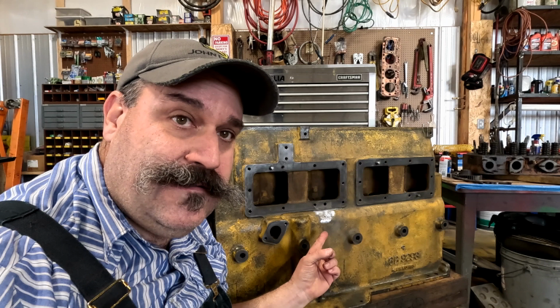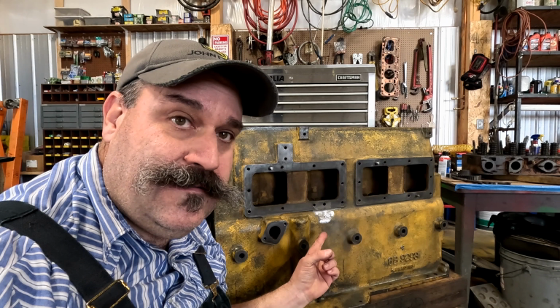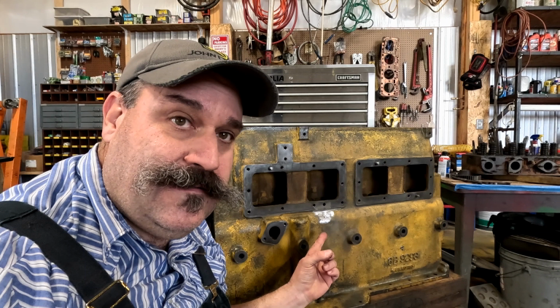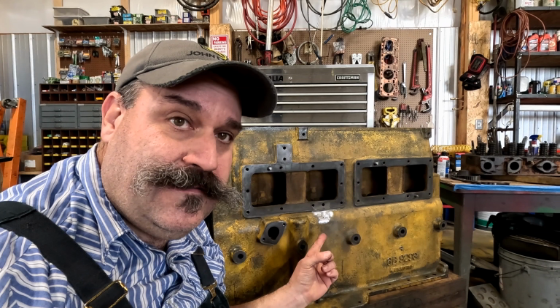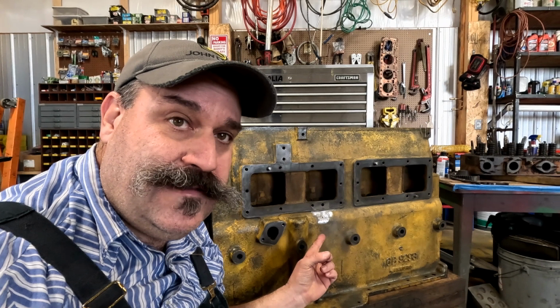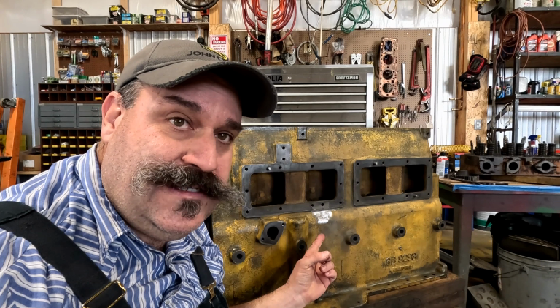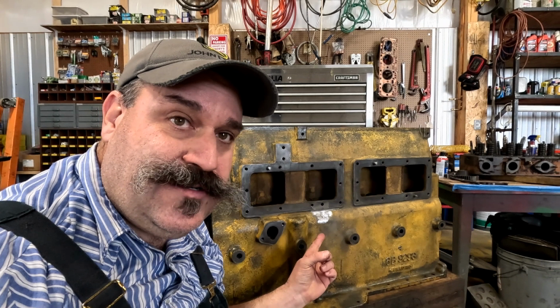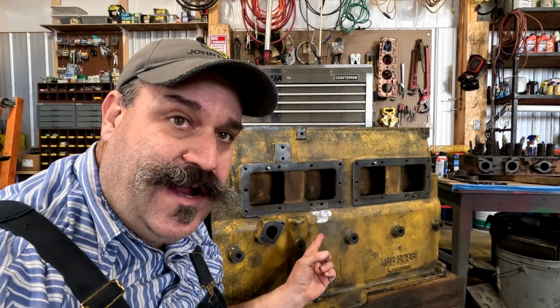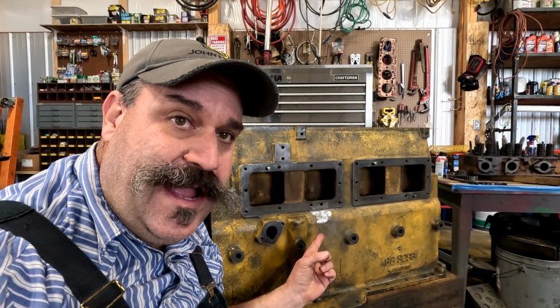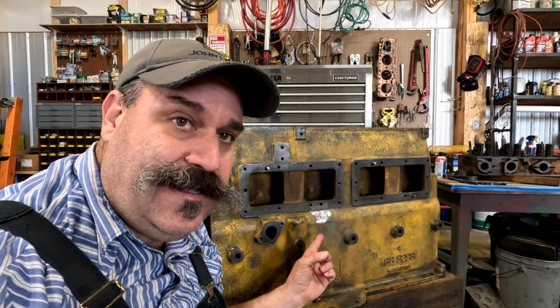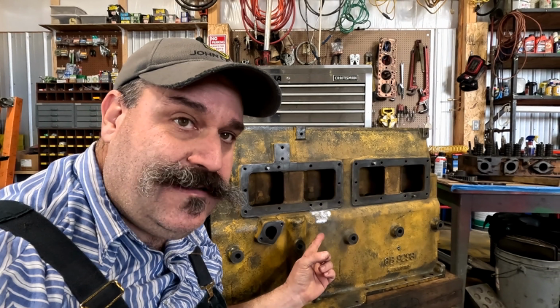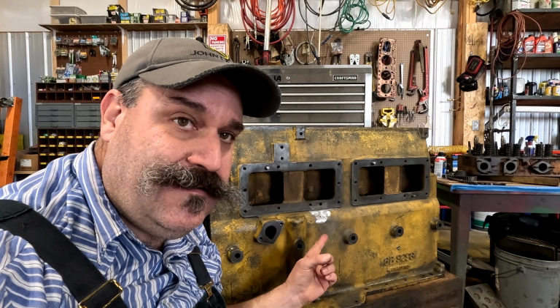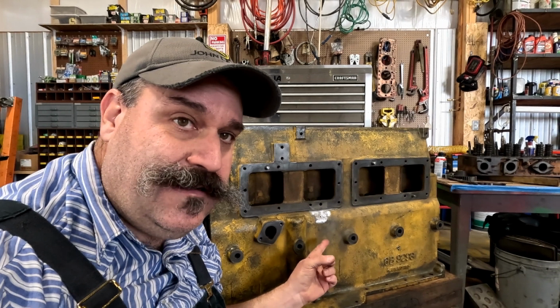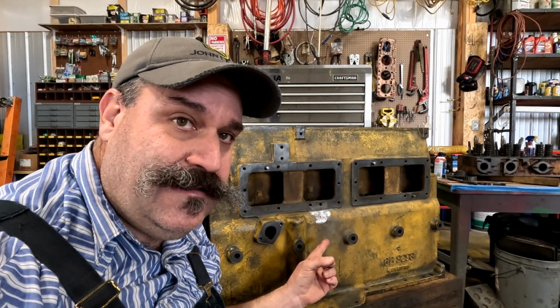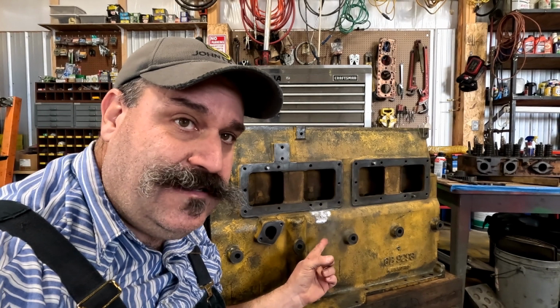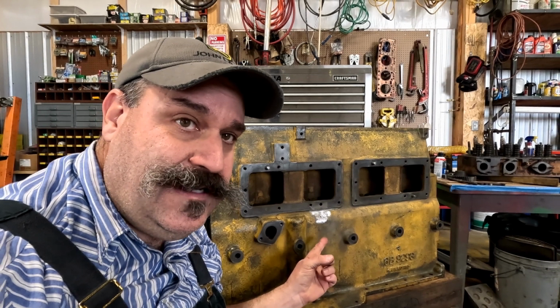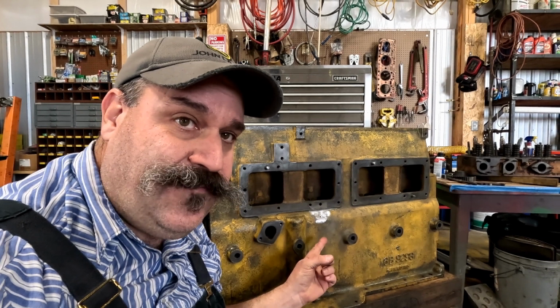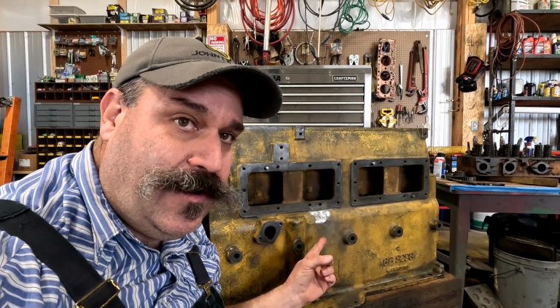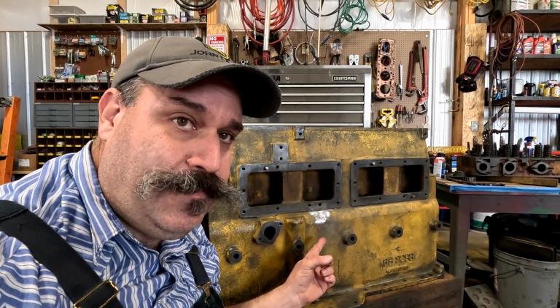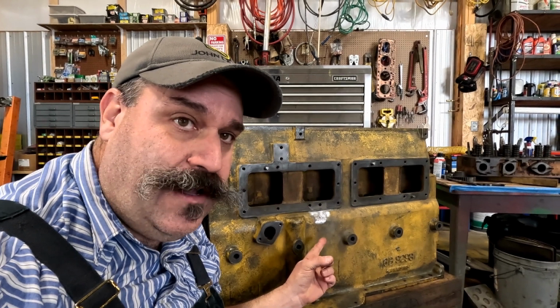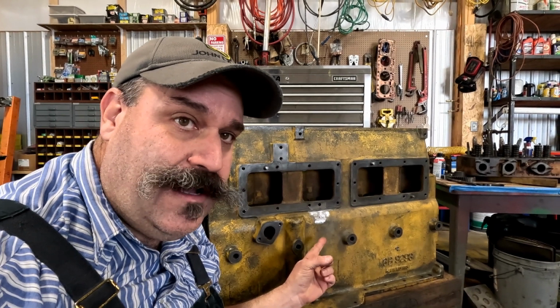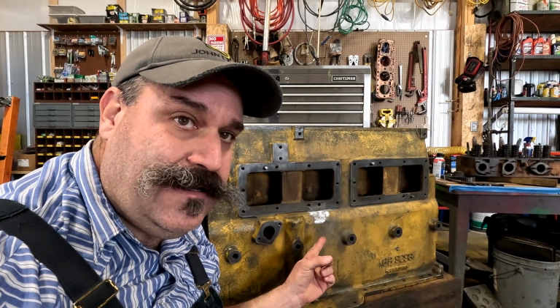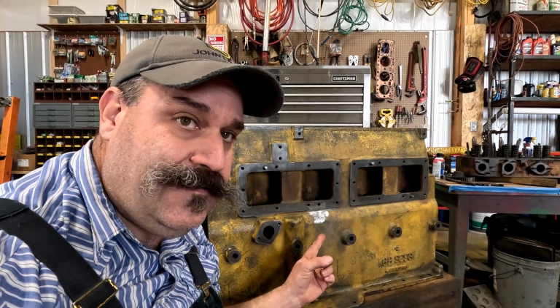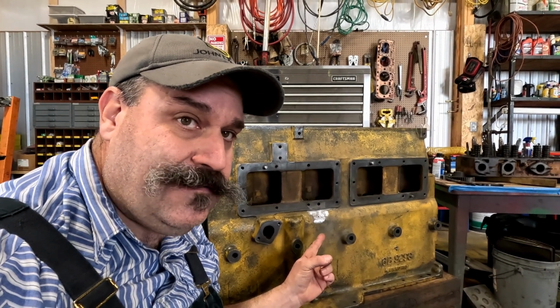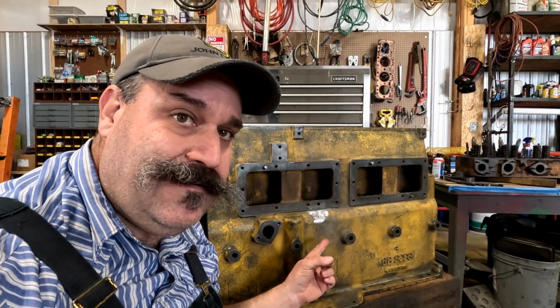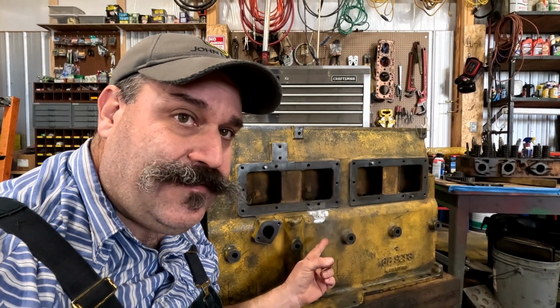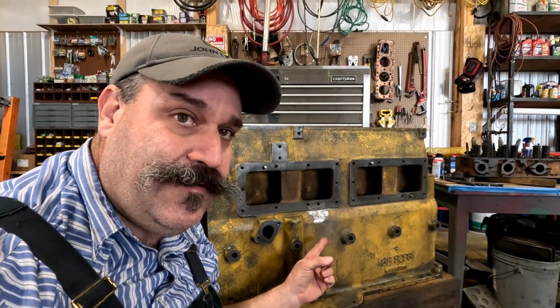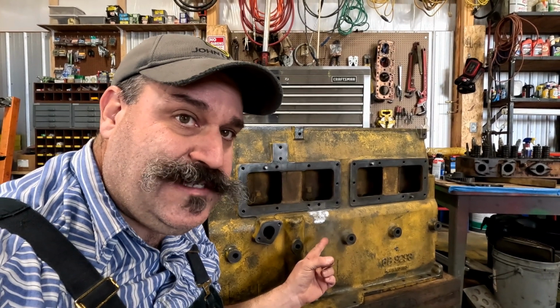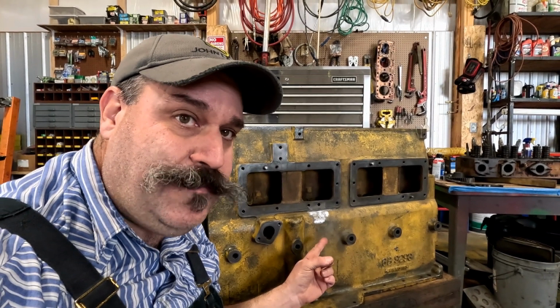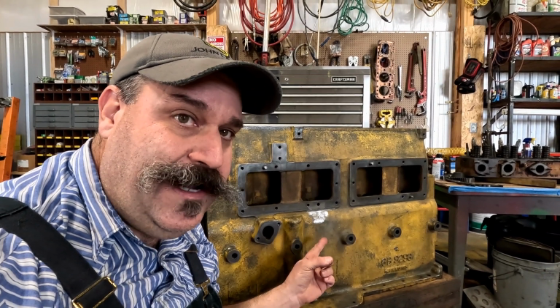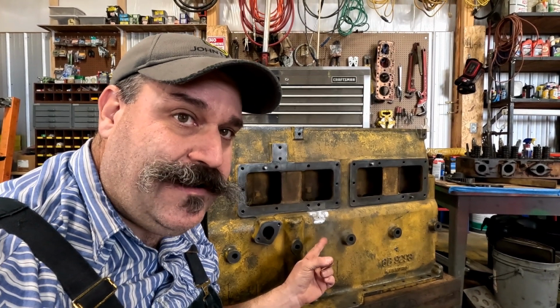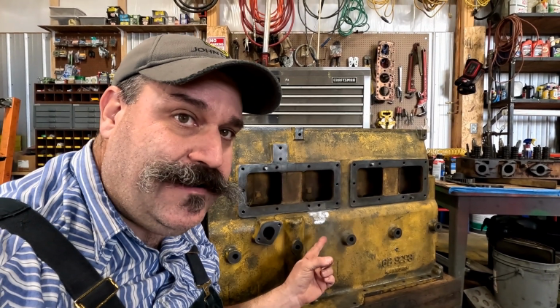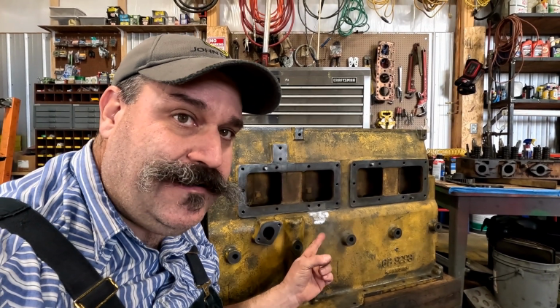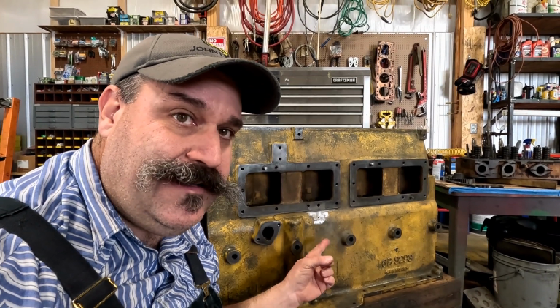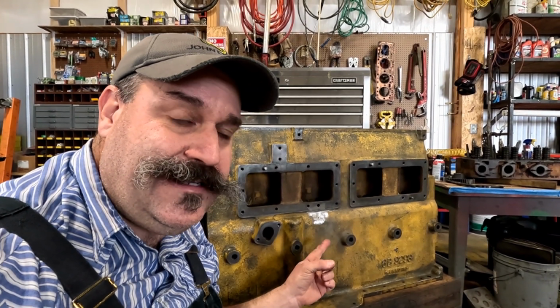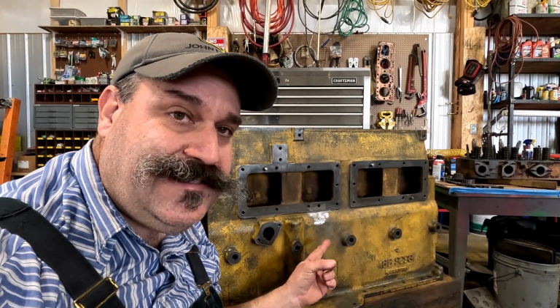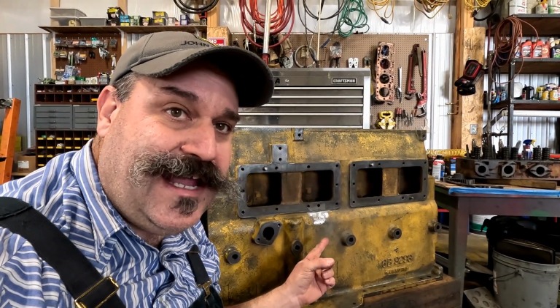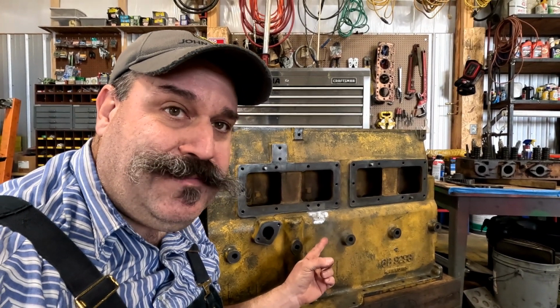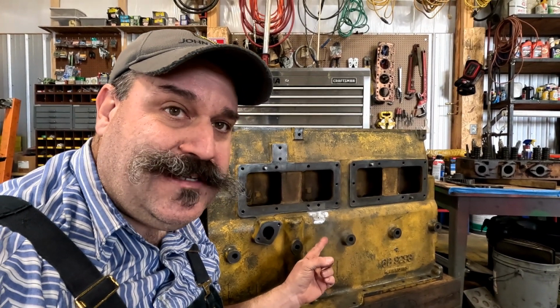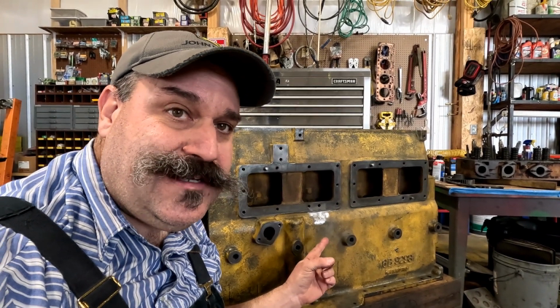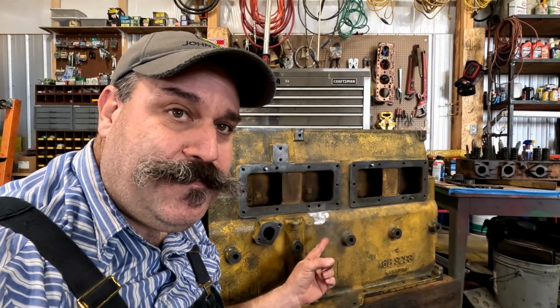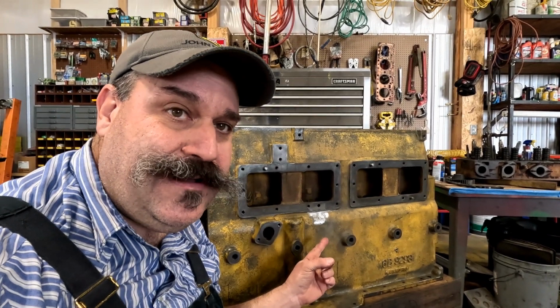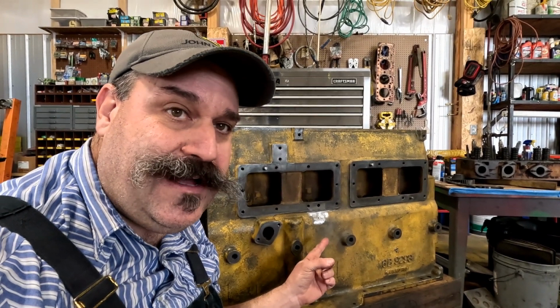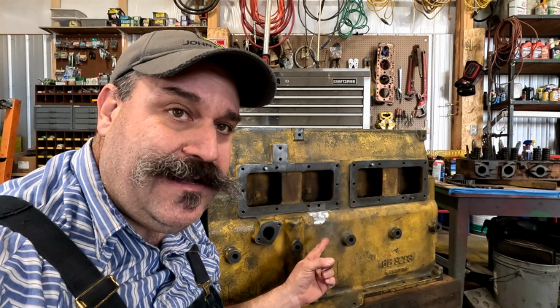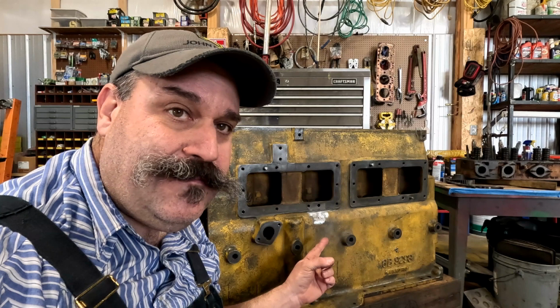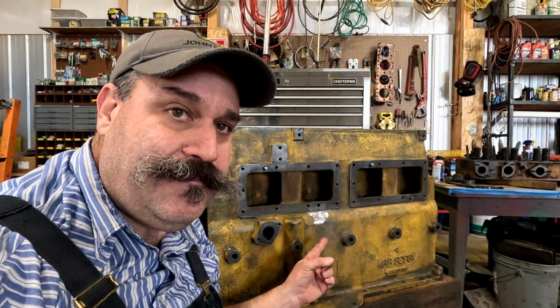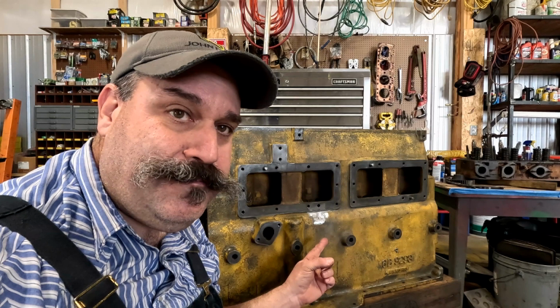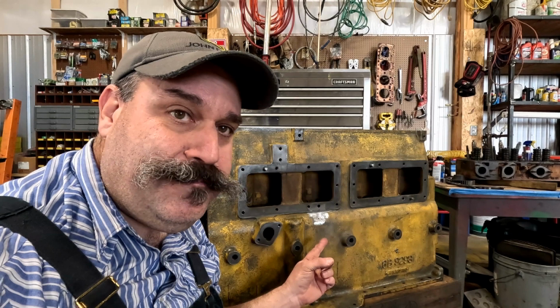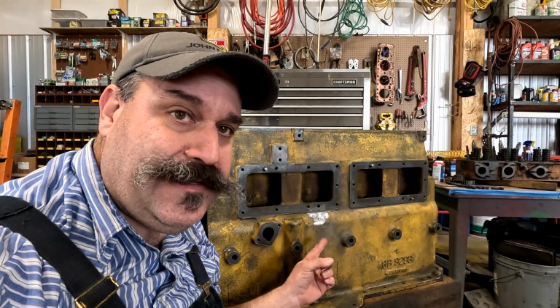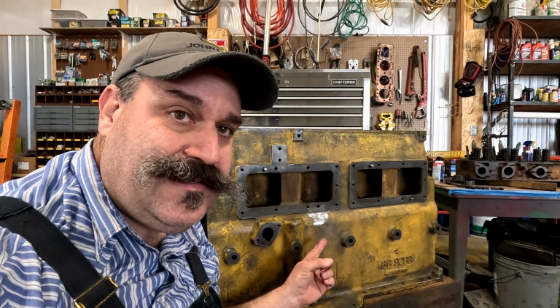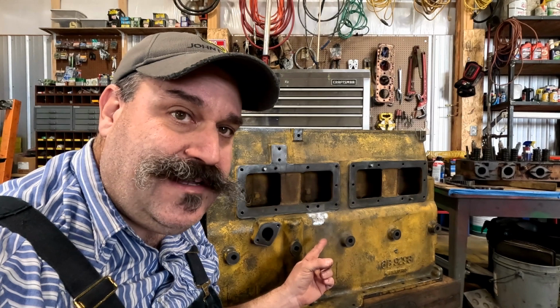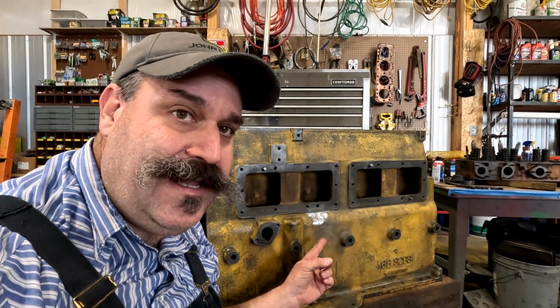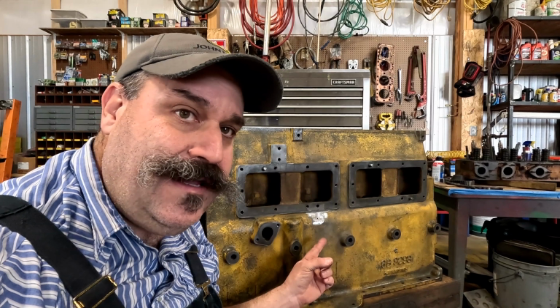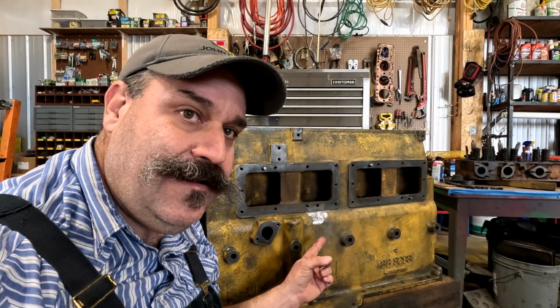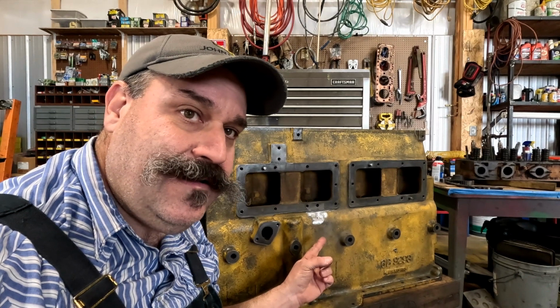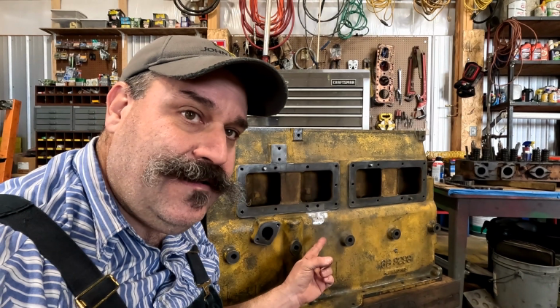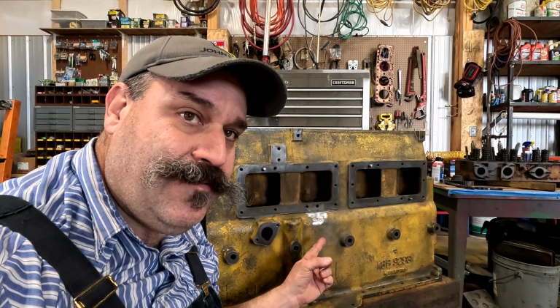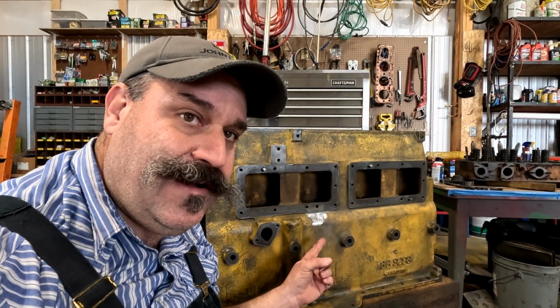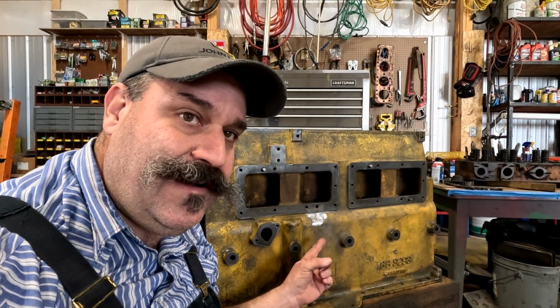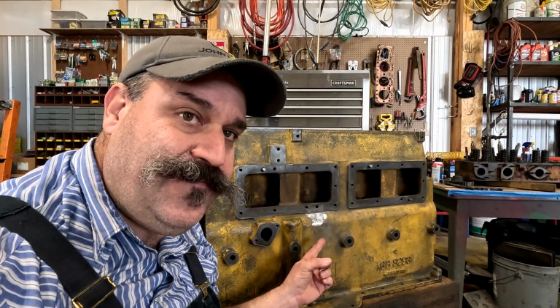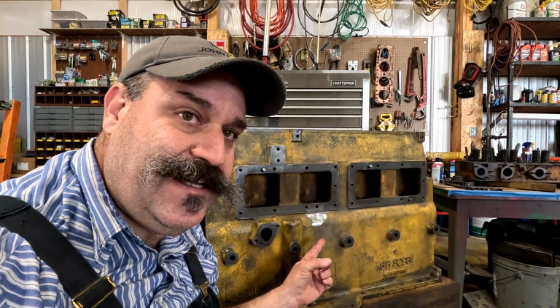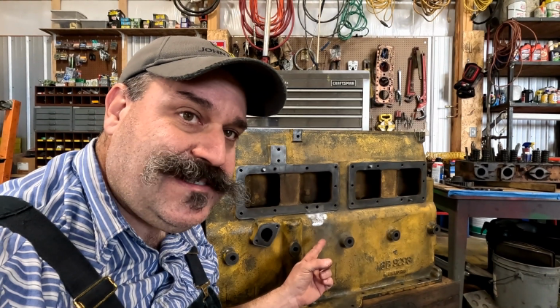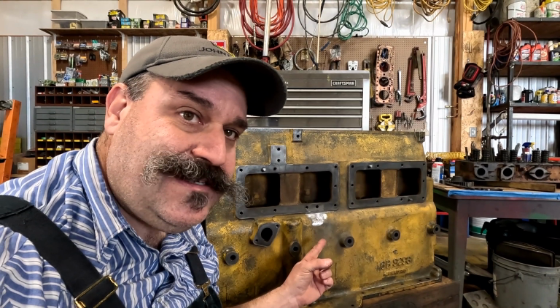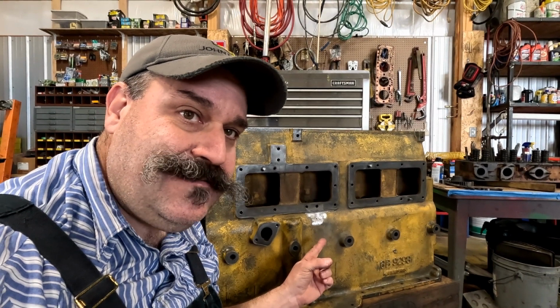This crack in the D4 block, although it's minor, it's kept us up at night, but today we're gonna fix it.